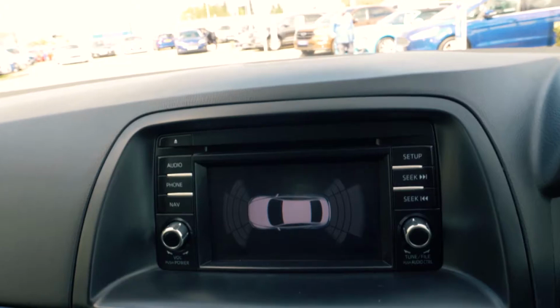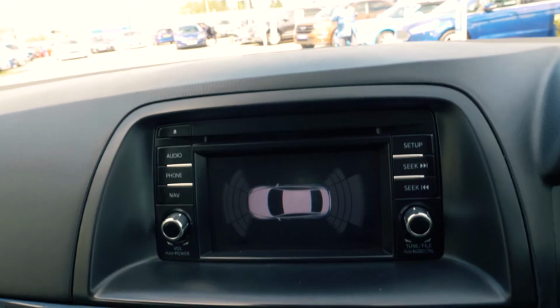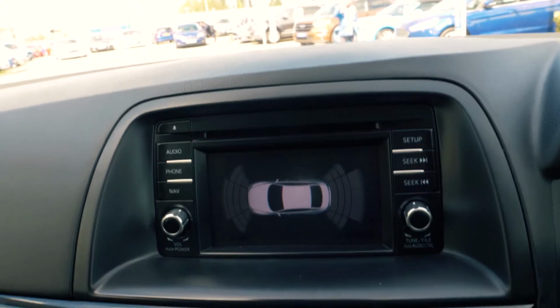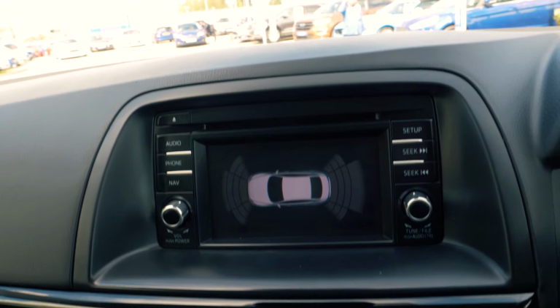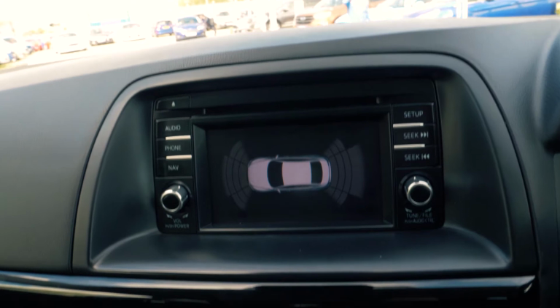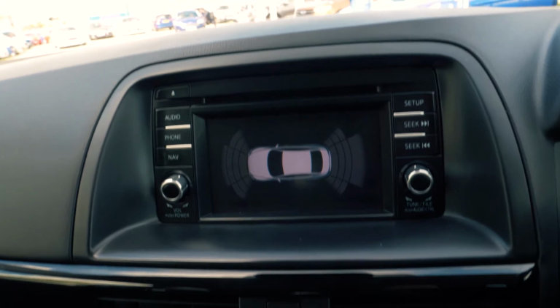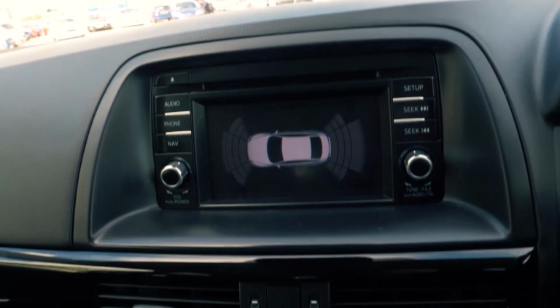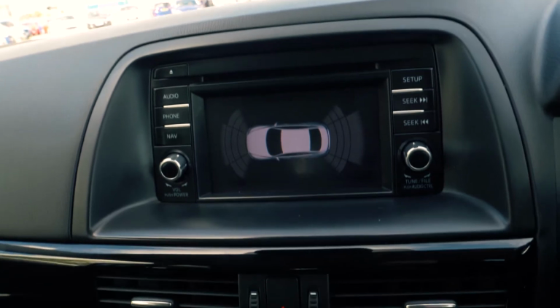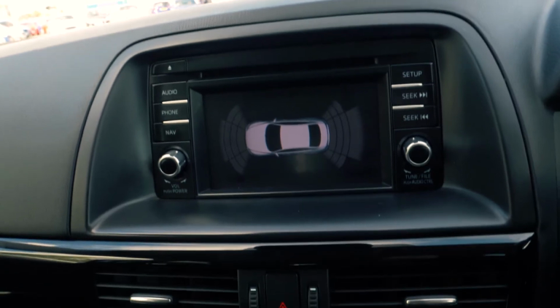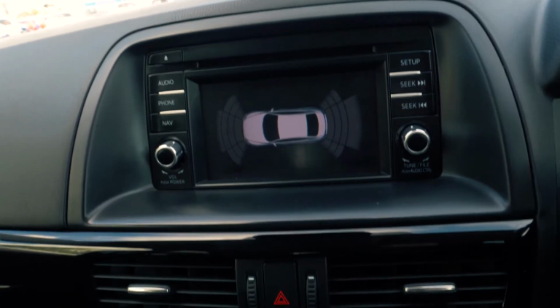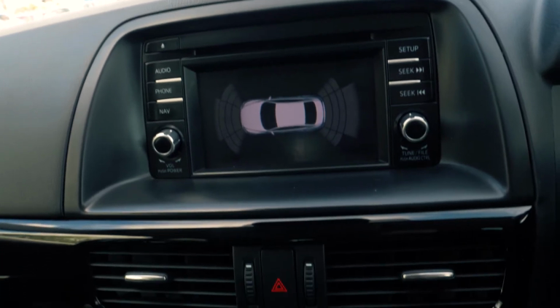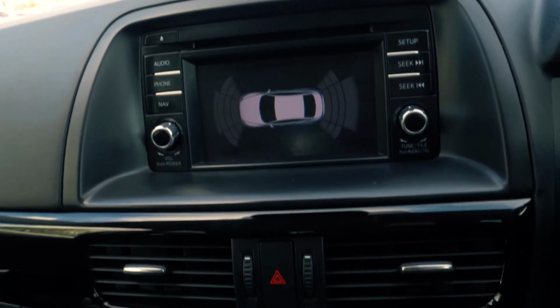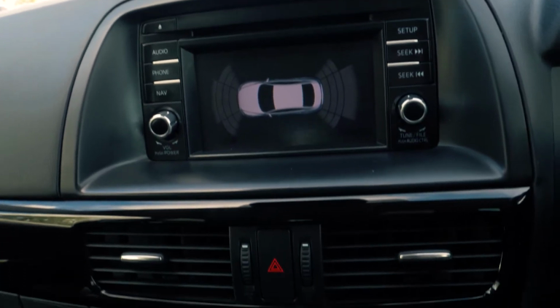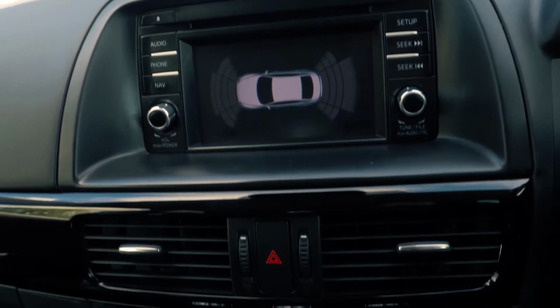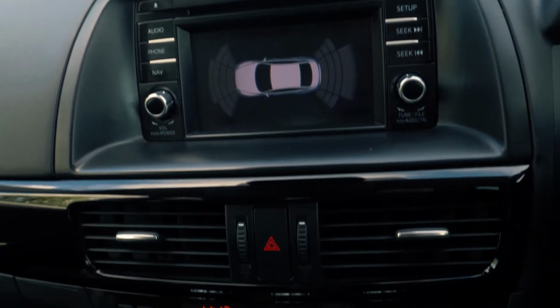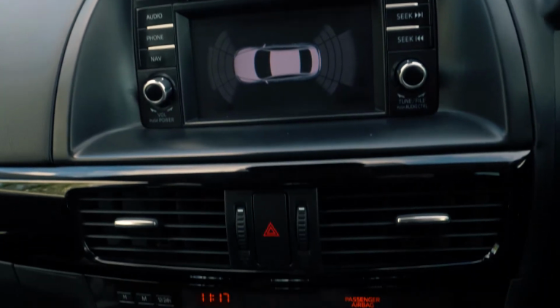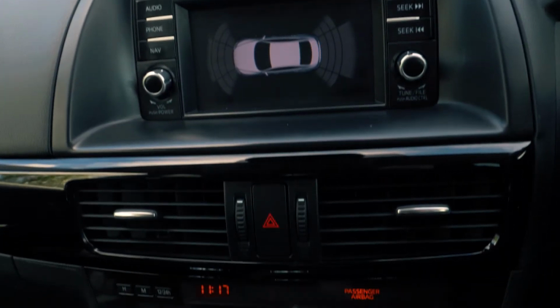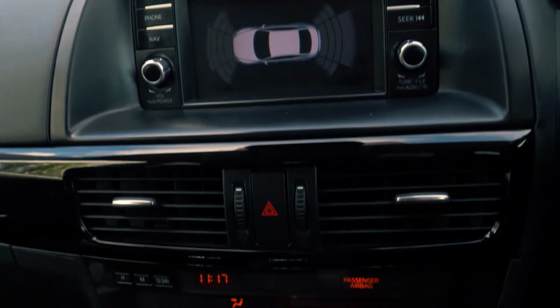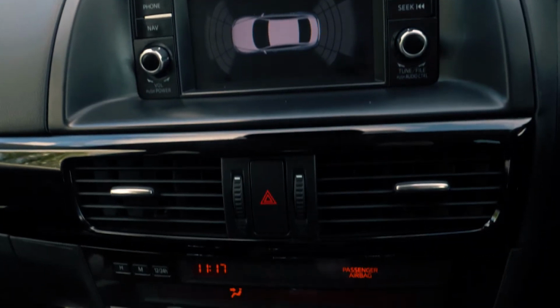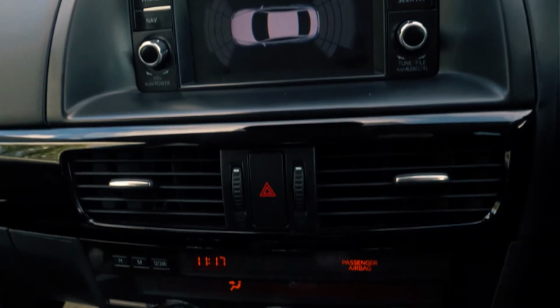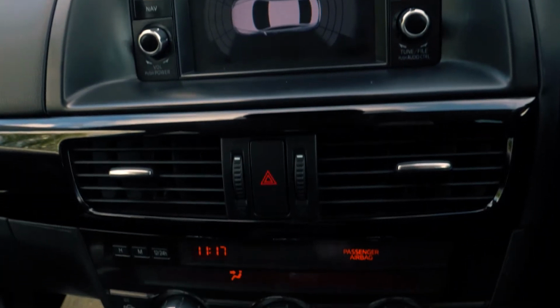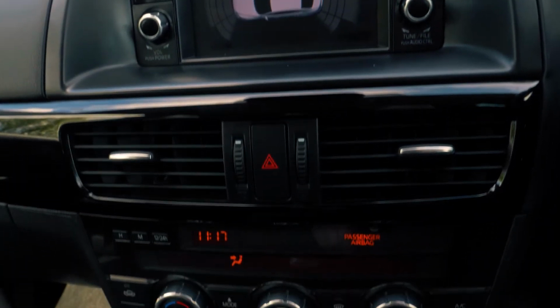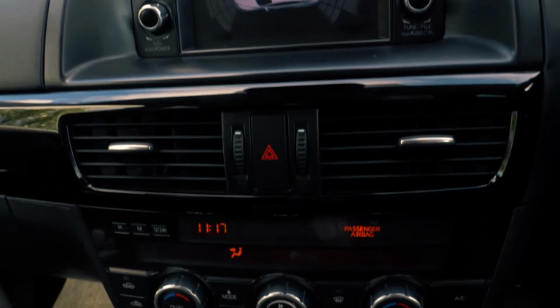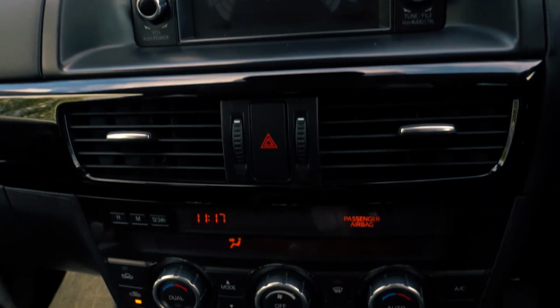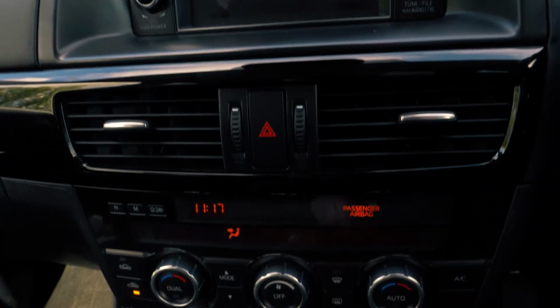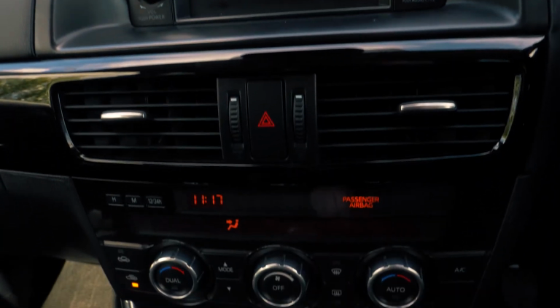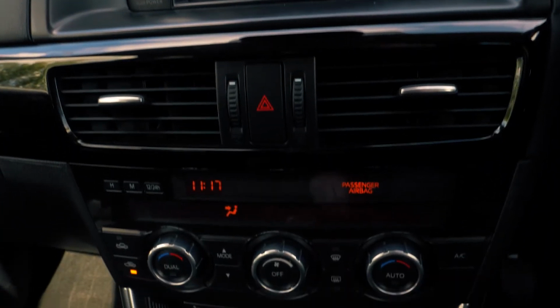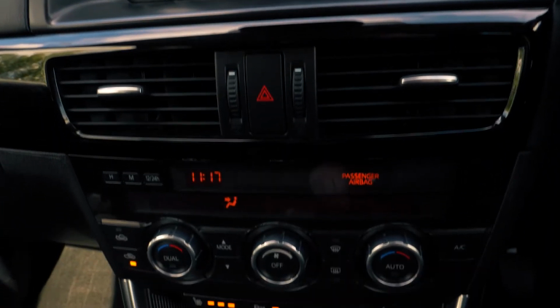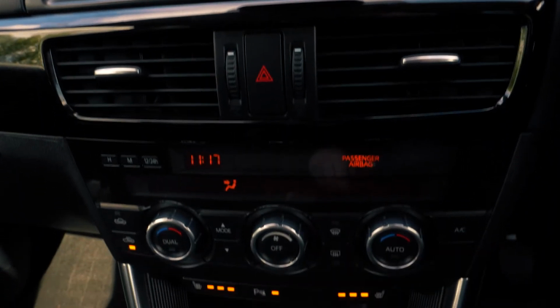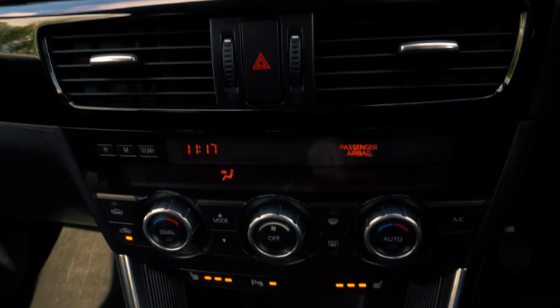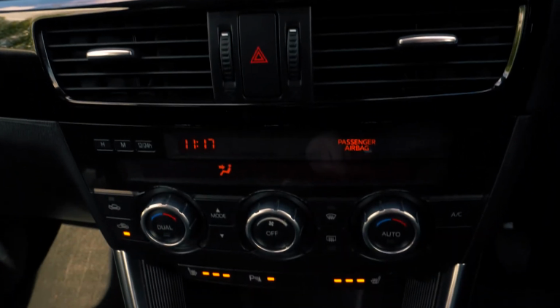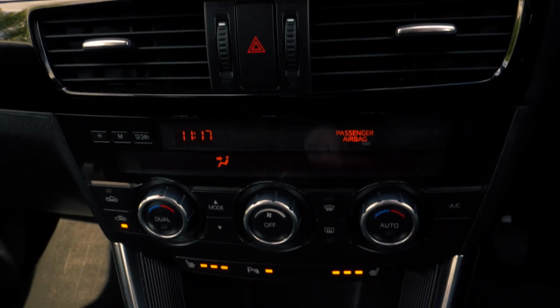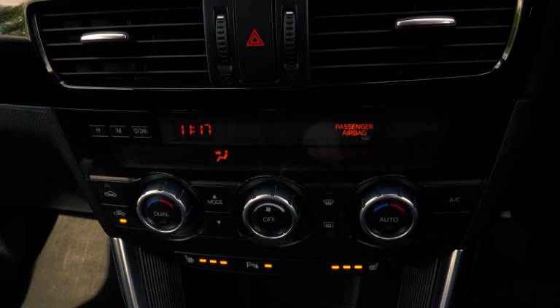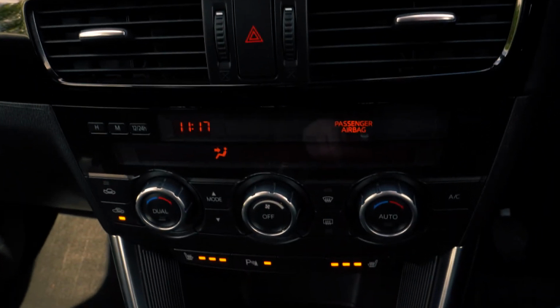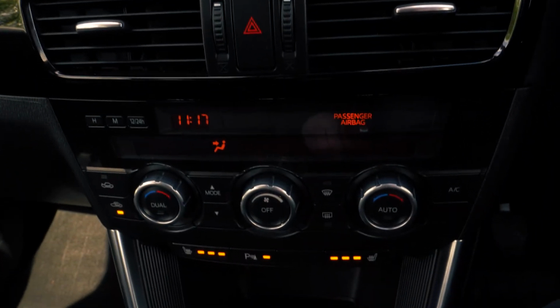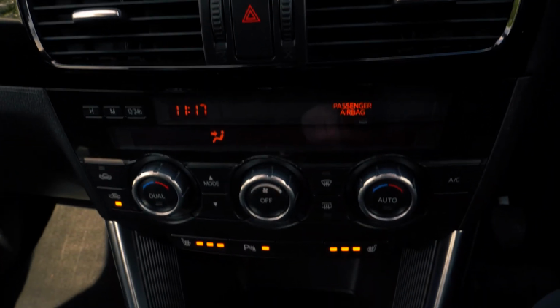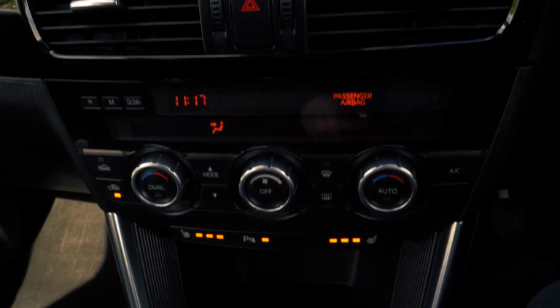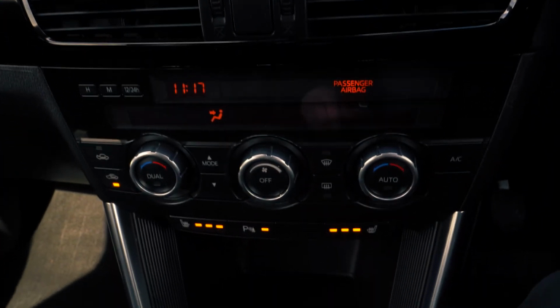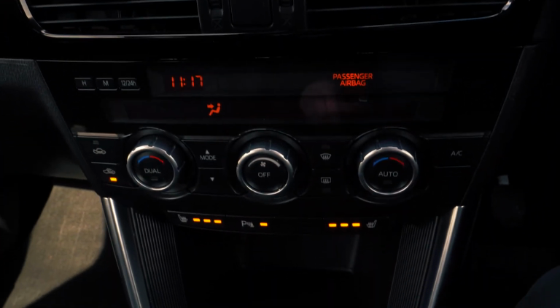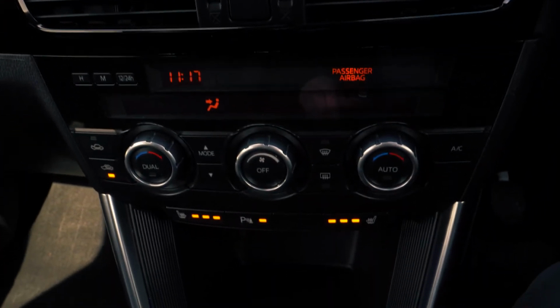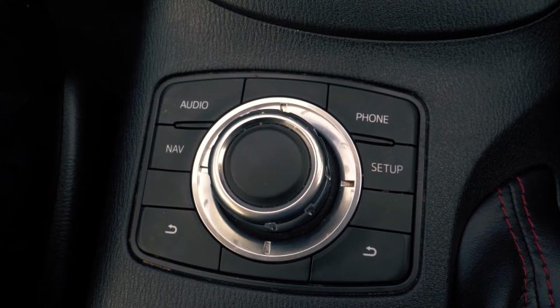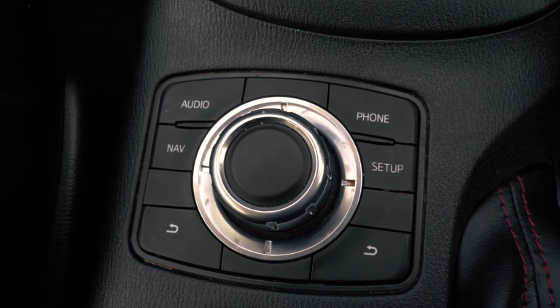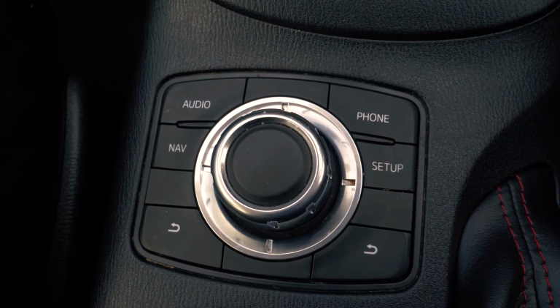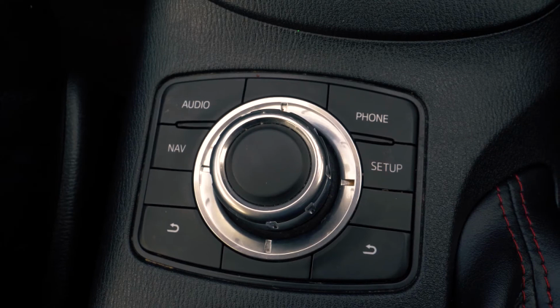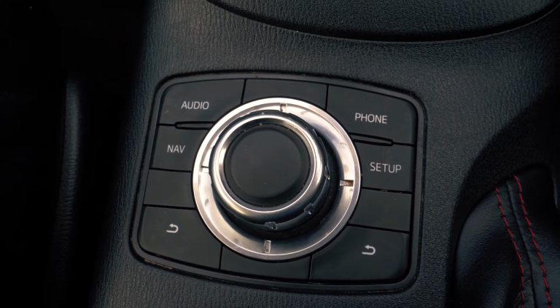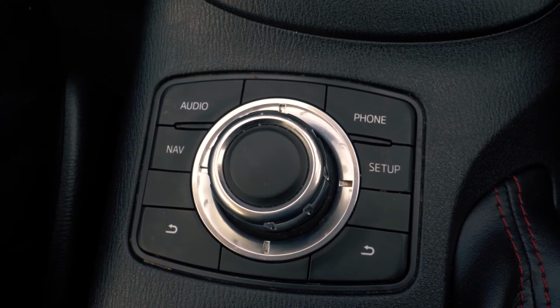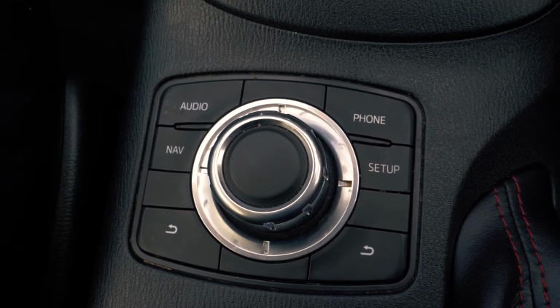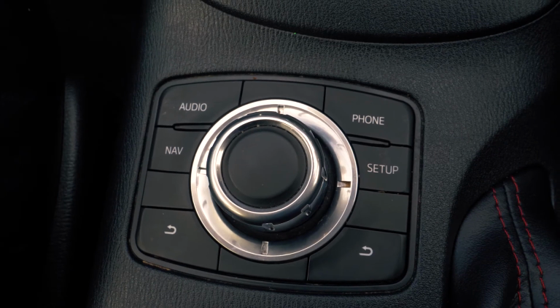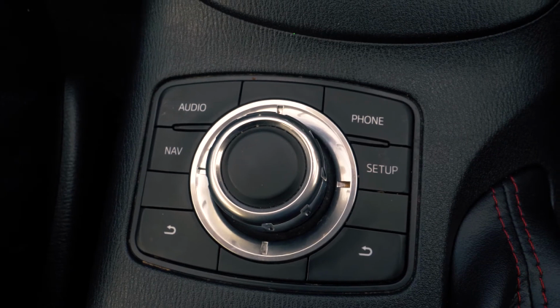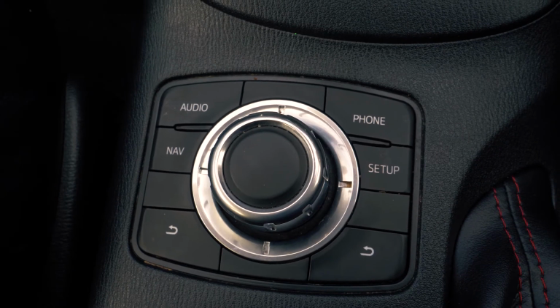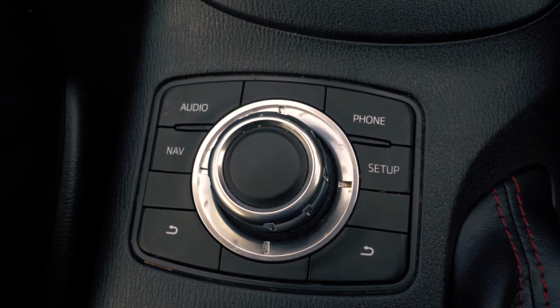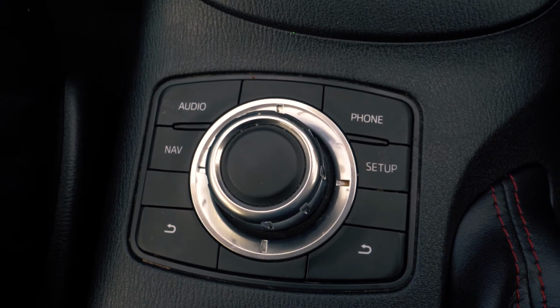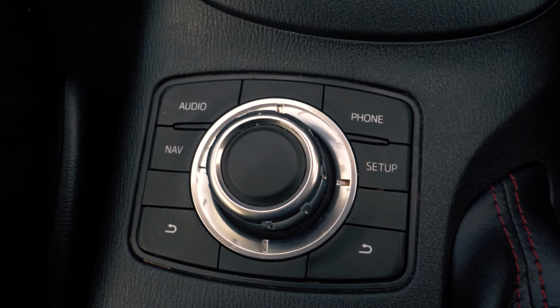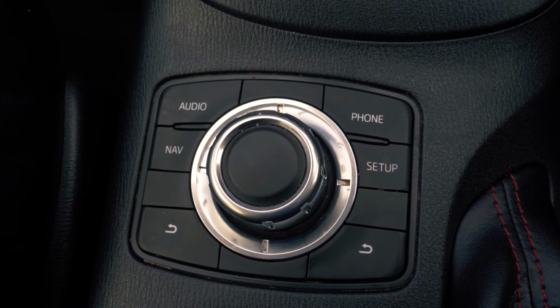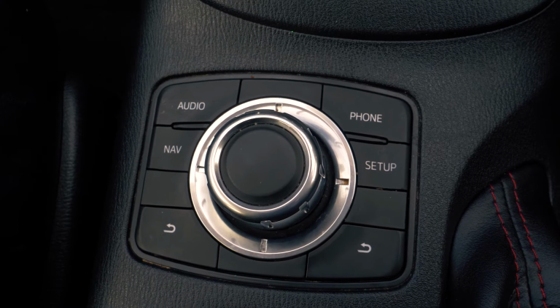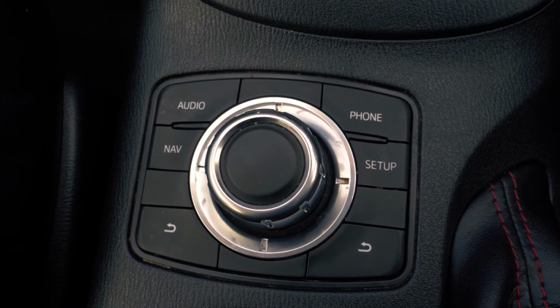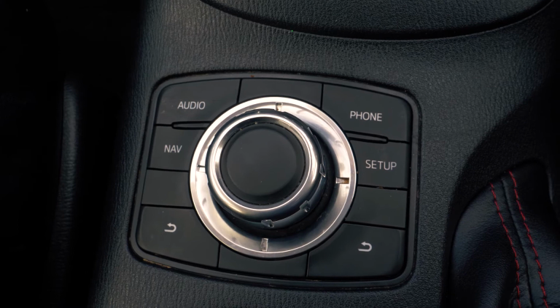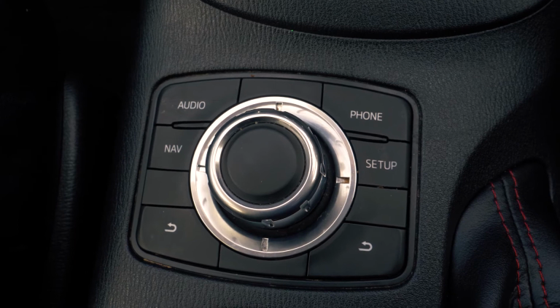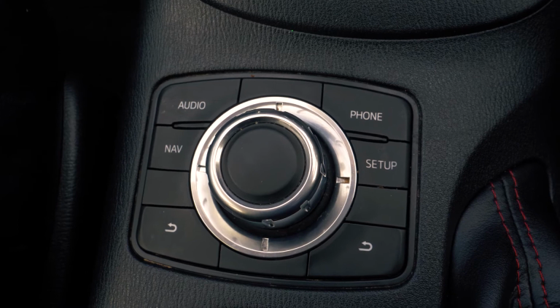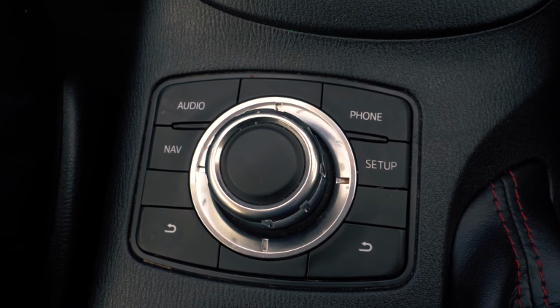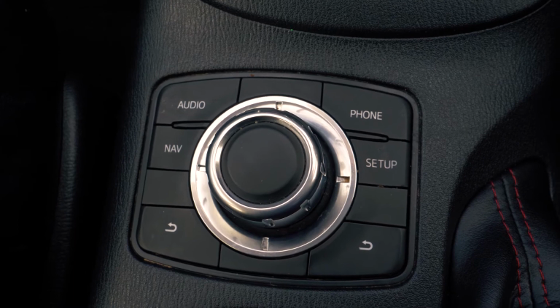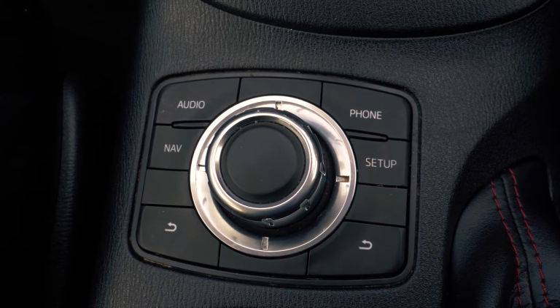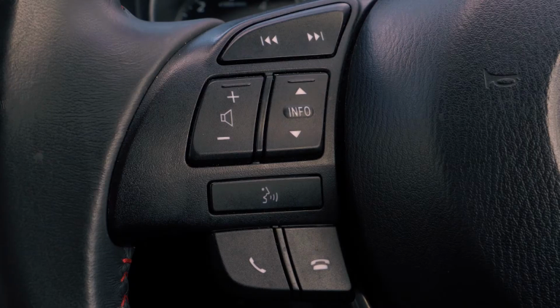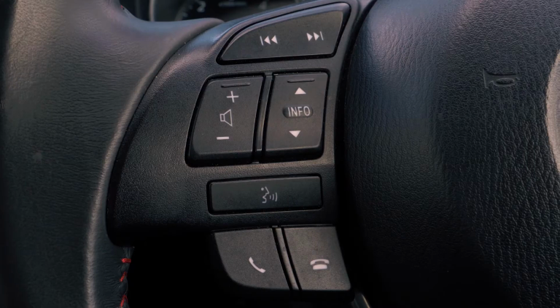There is a built-in sat nav as well as Bluetooth and USB connectivity, so you can hook your phone up to the car.